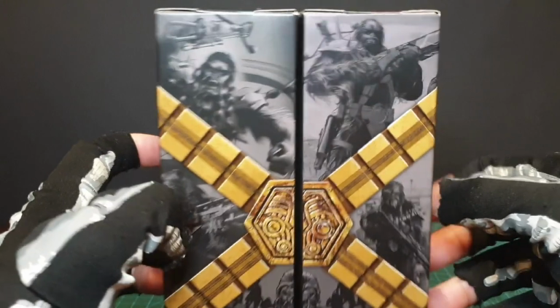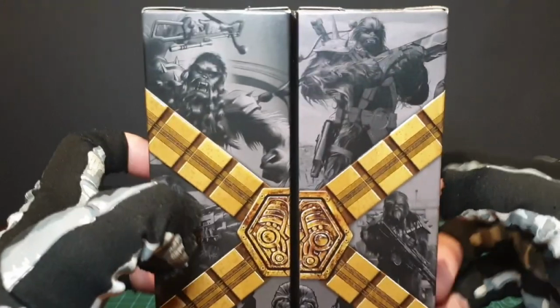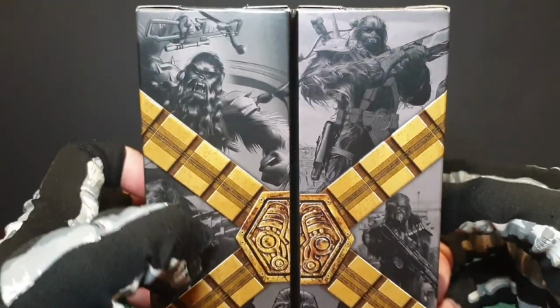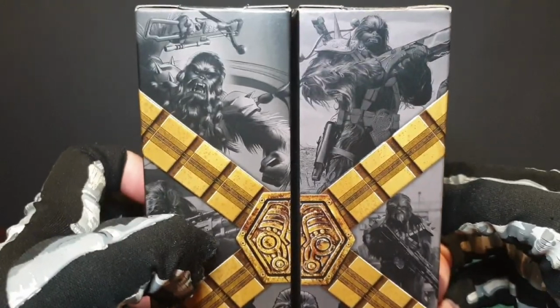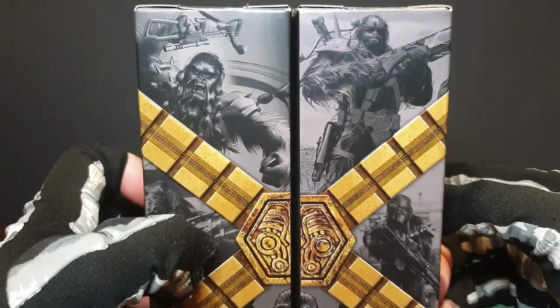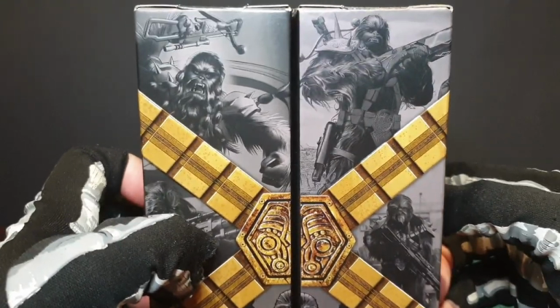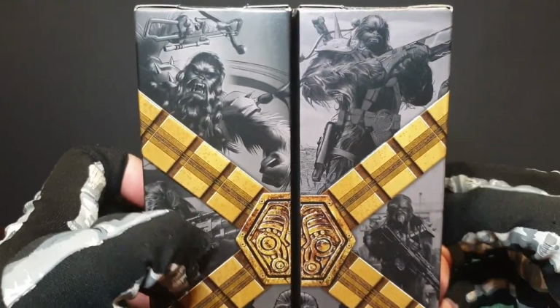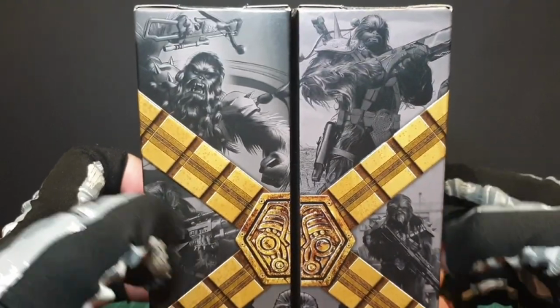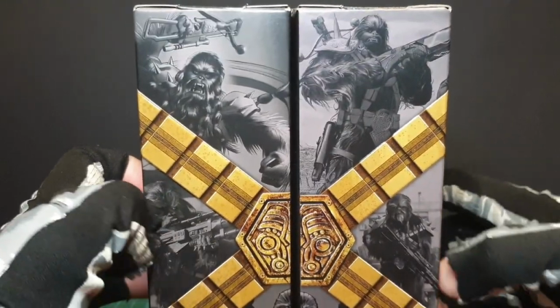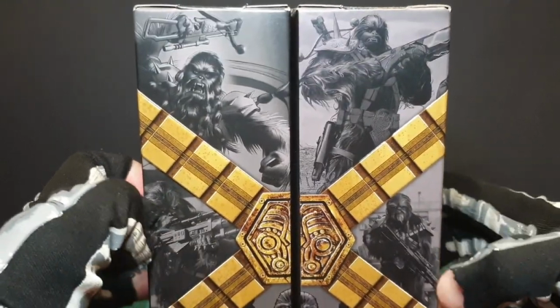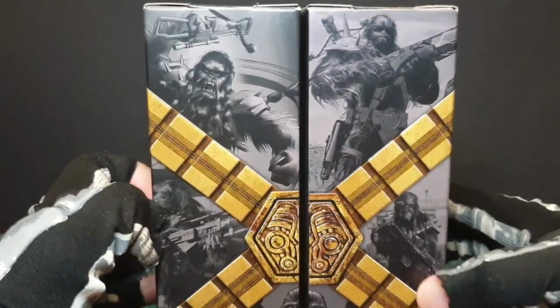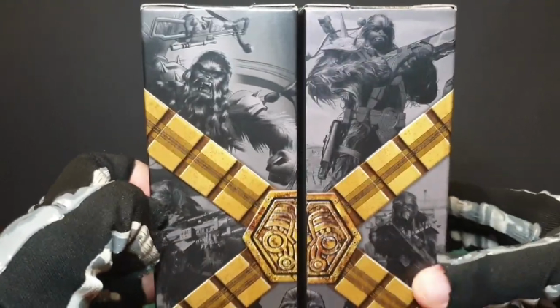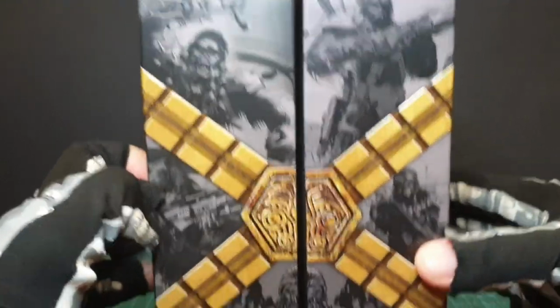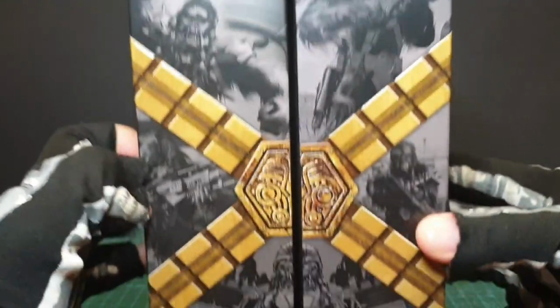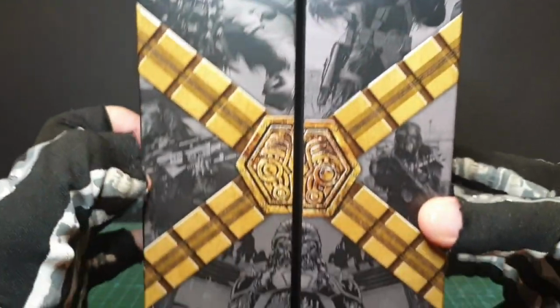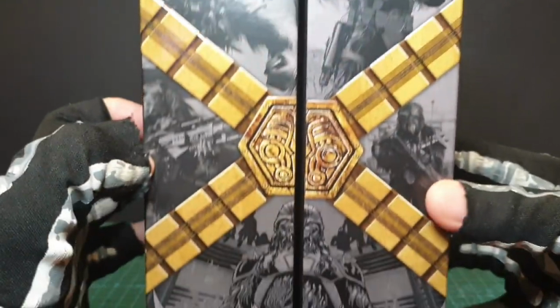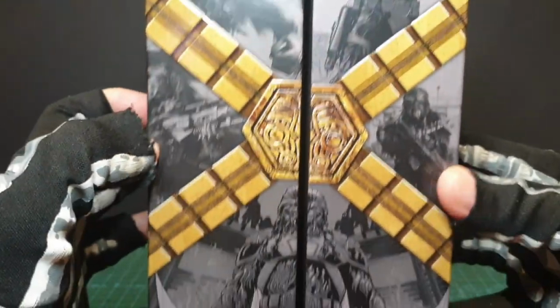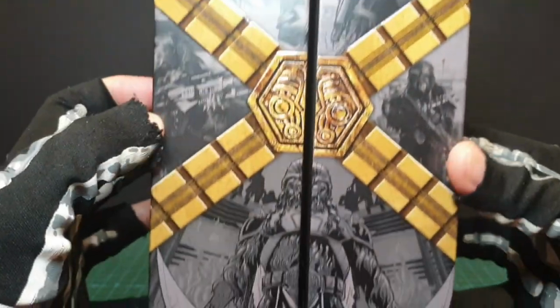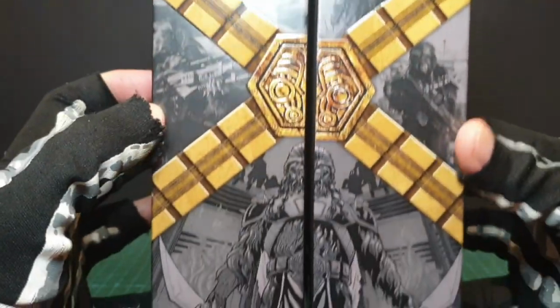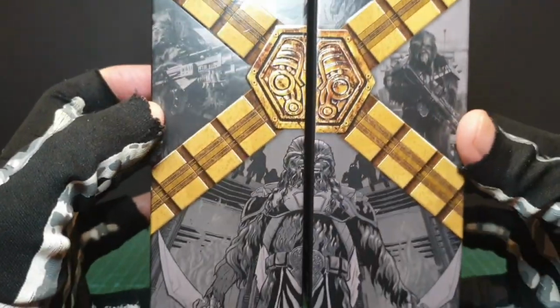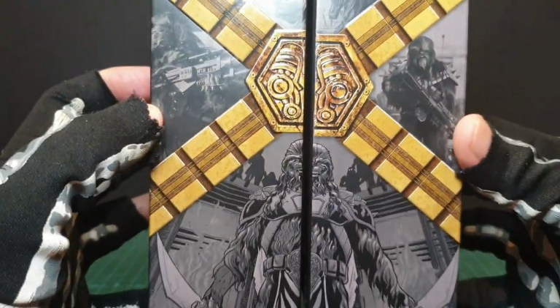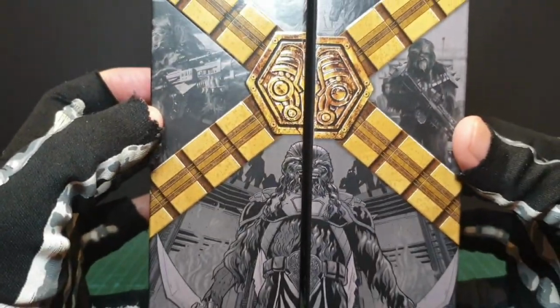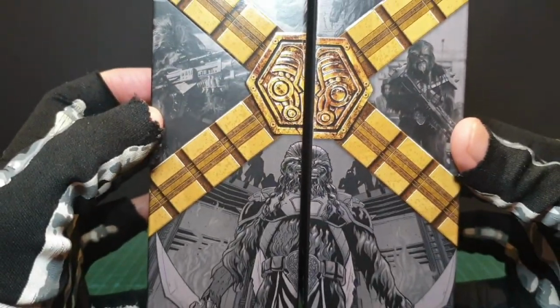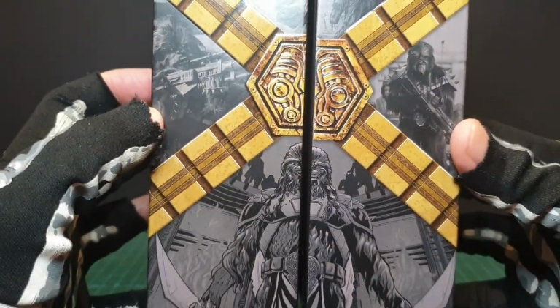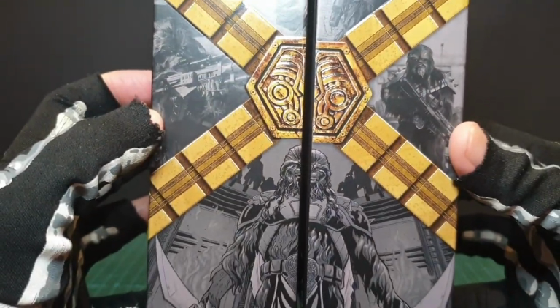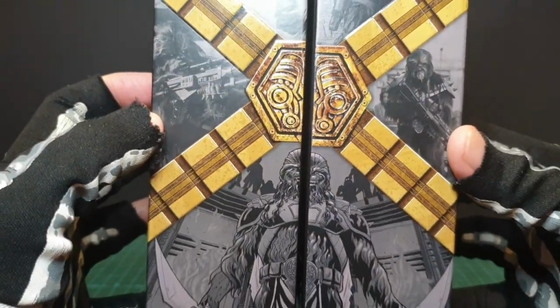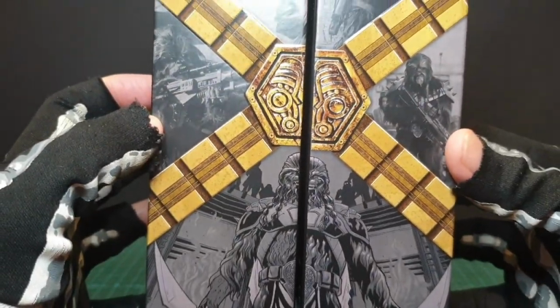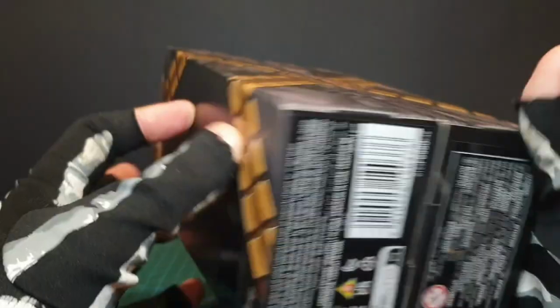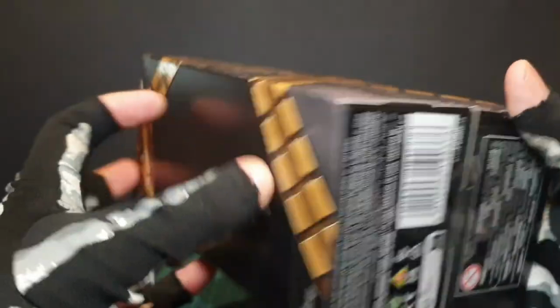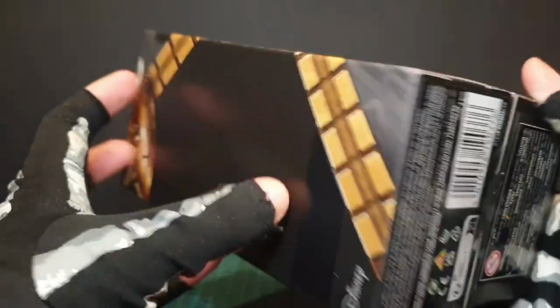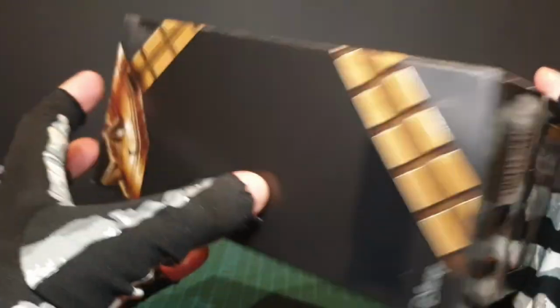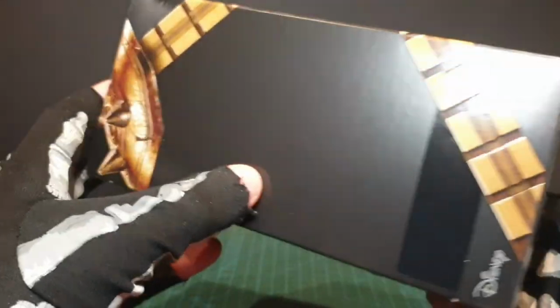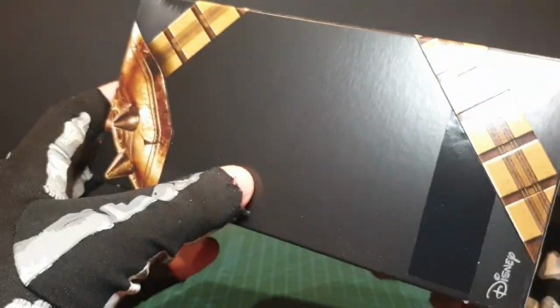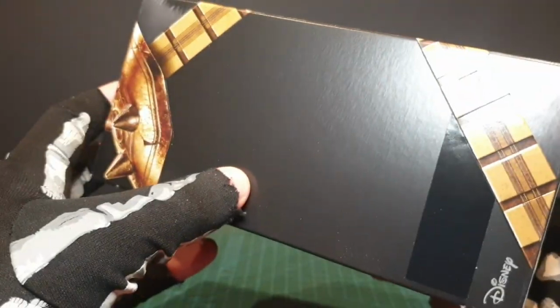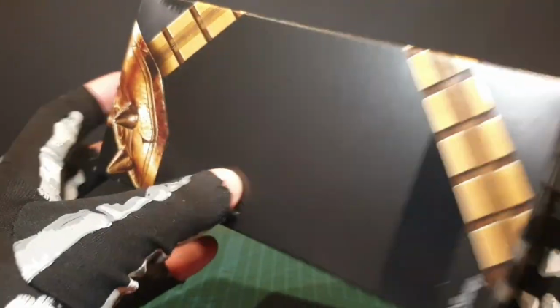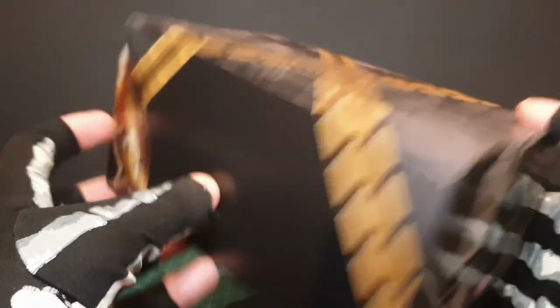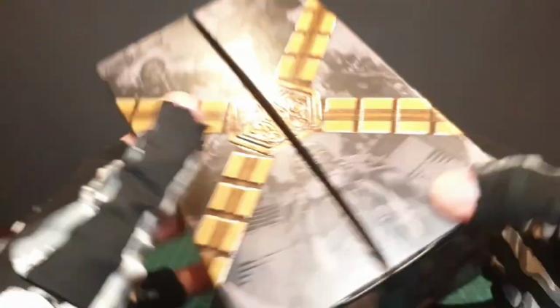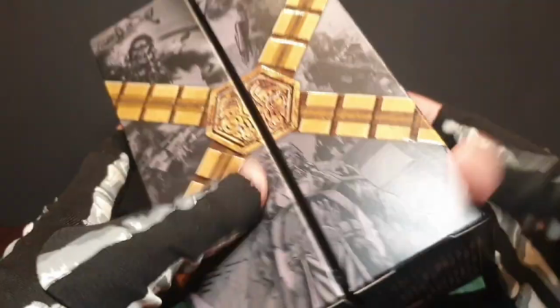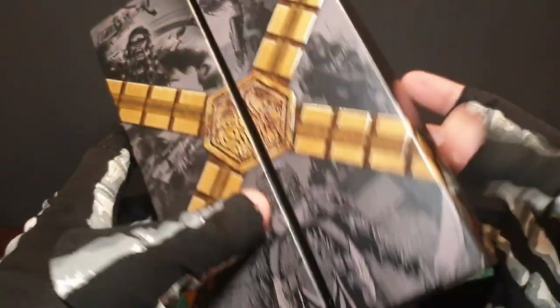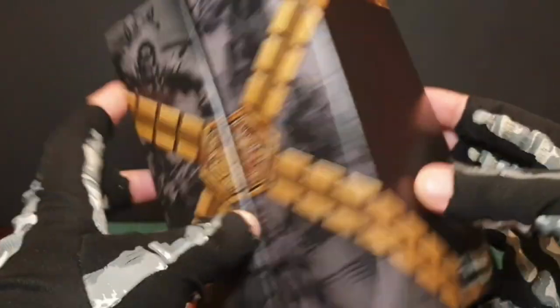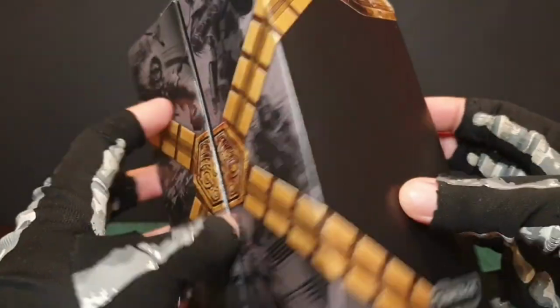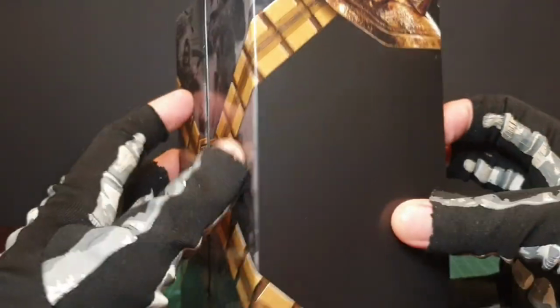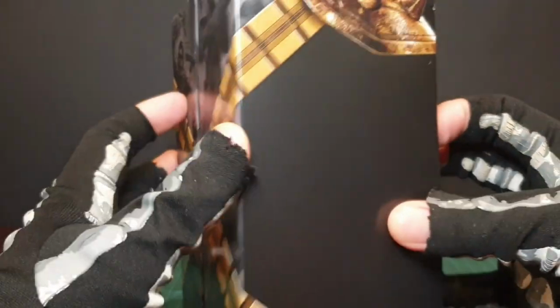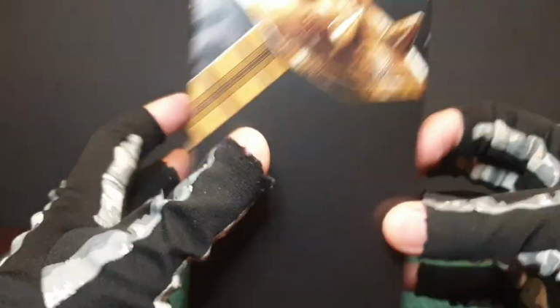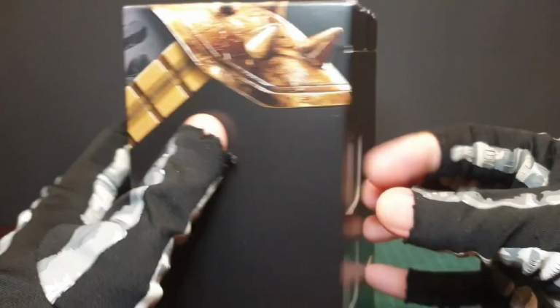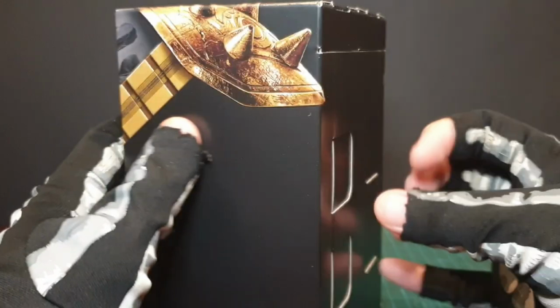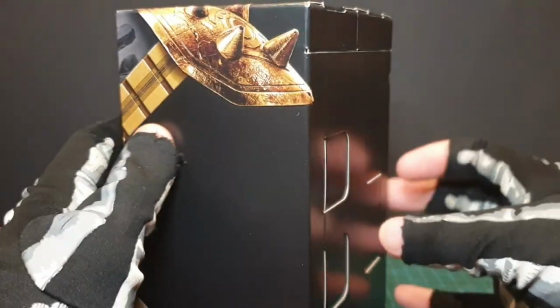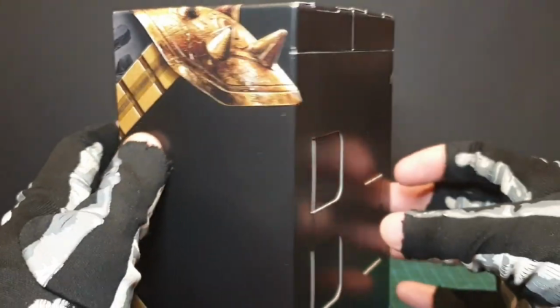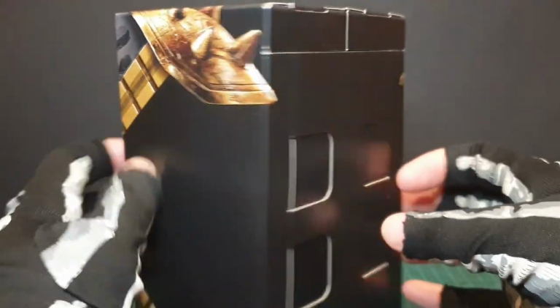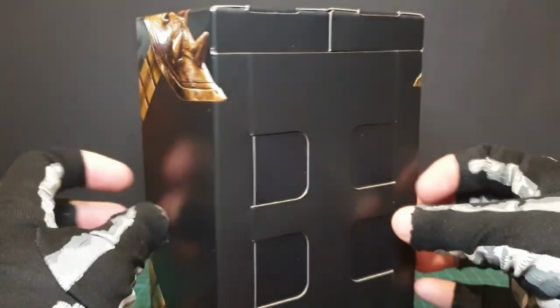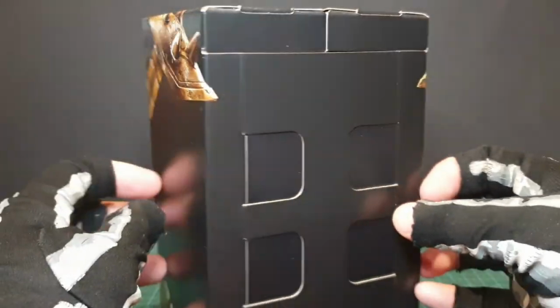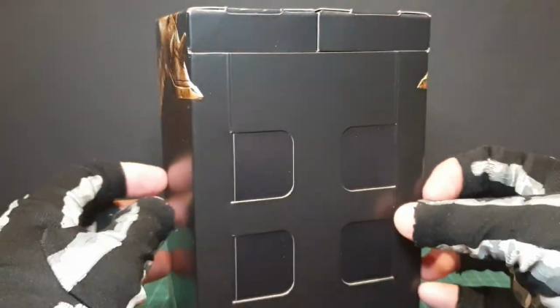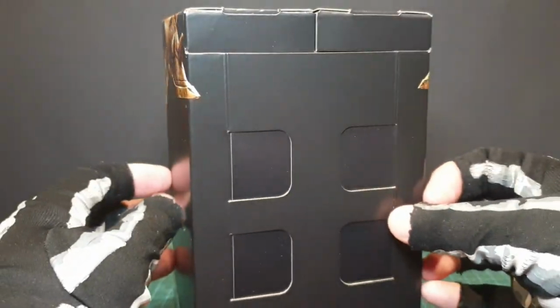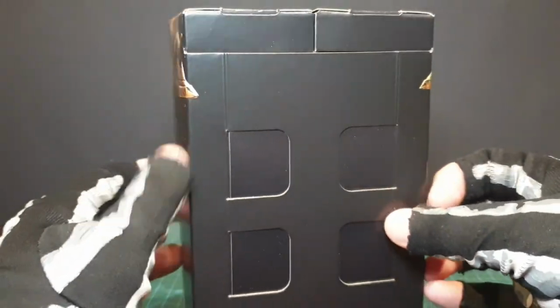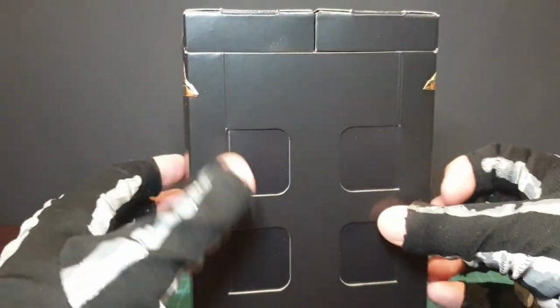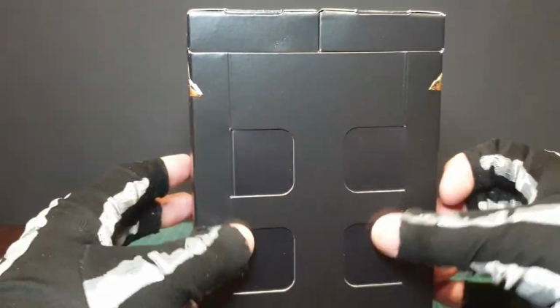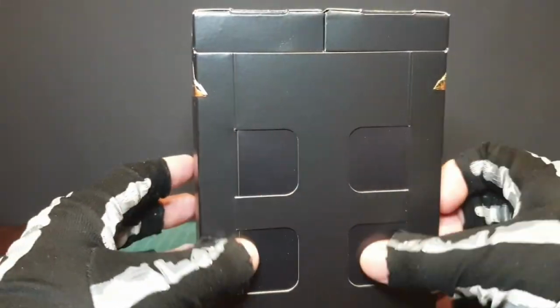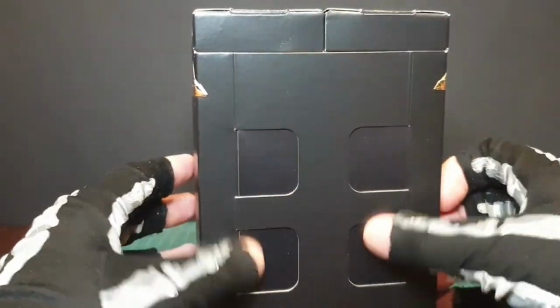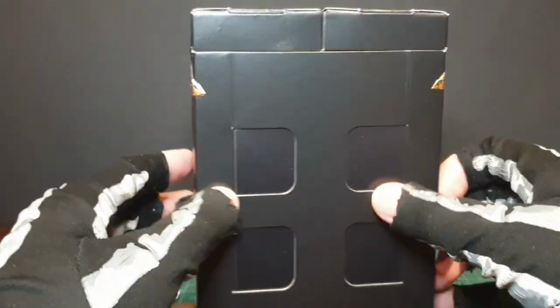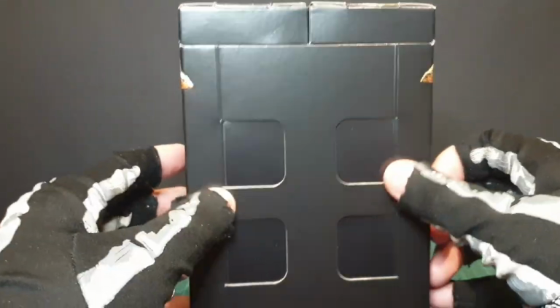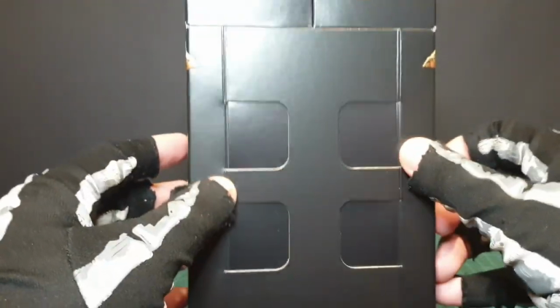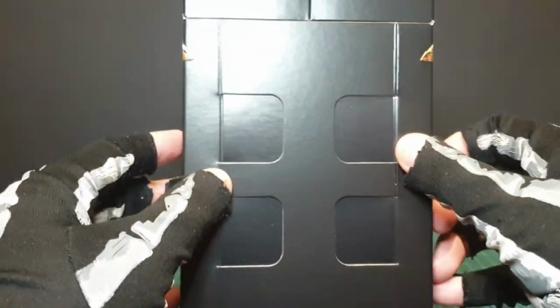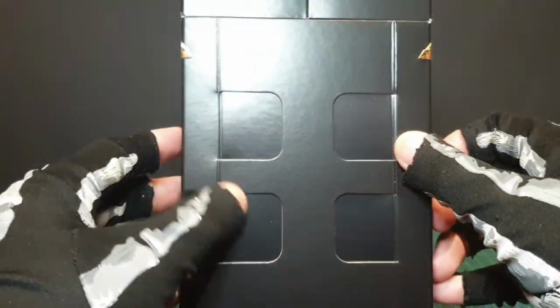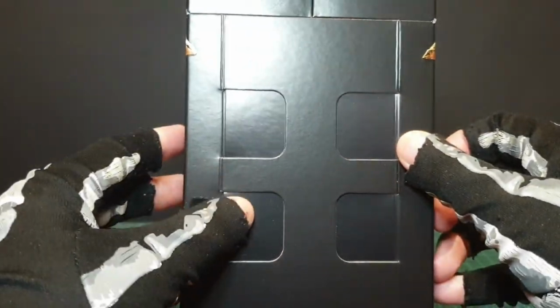So this is quite nice. You've got artwork here, I'm assuming from the comics maybe. Not much on the side, but the back is interesting.